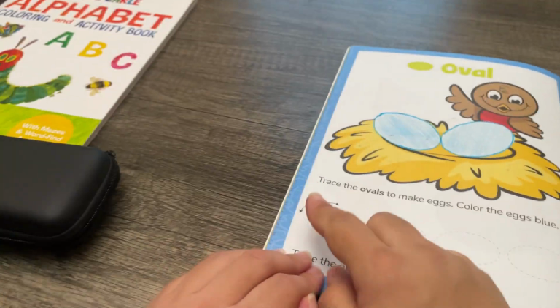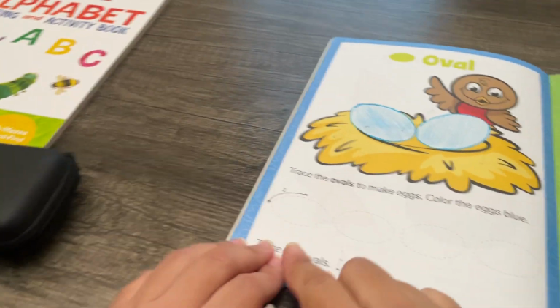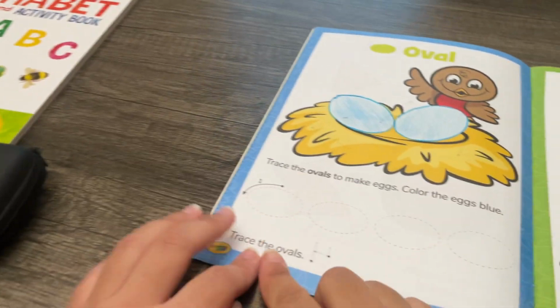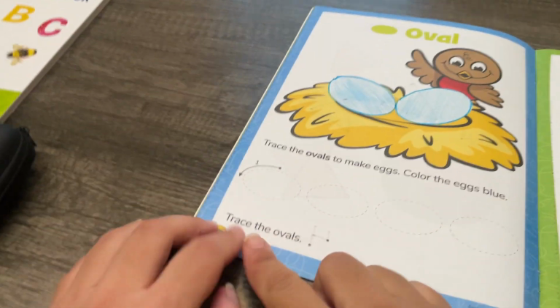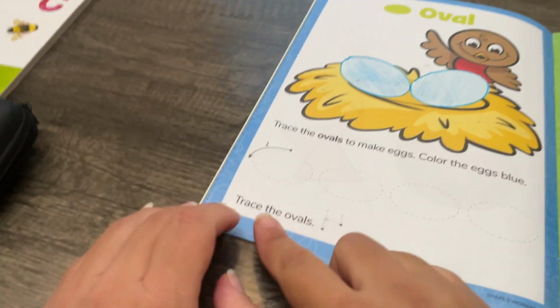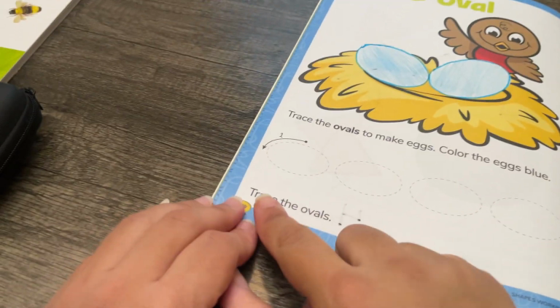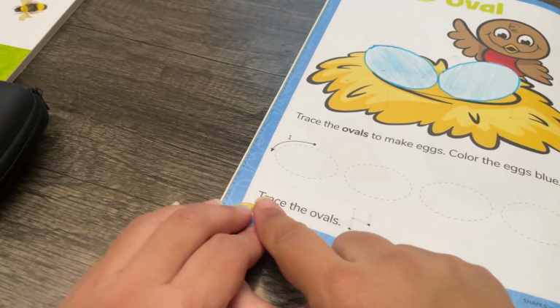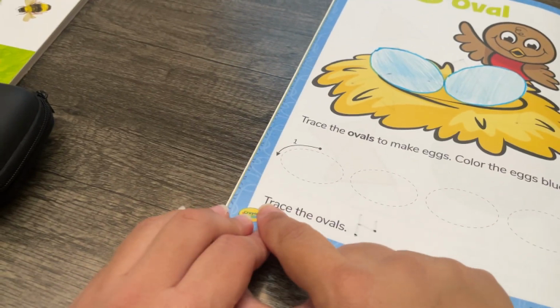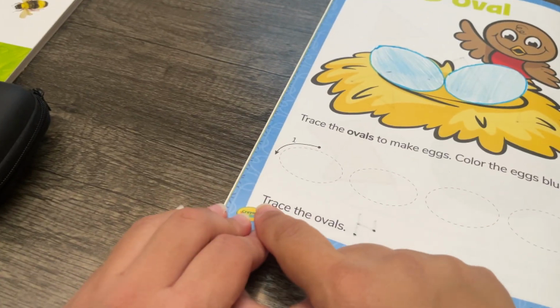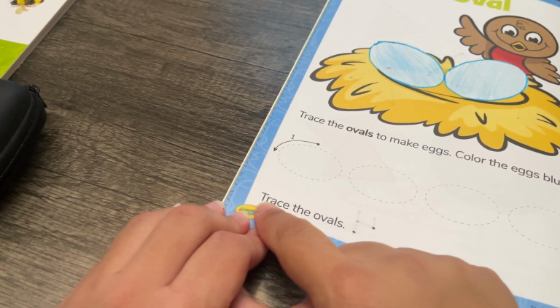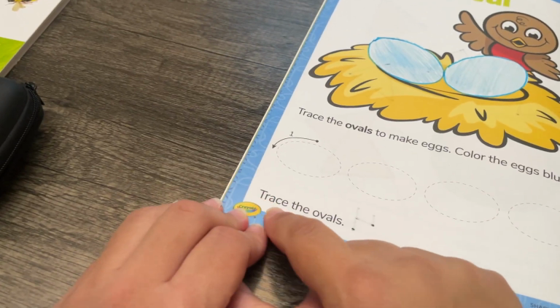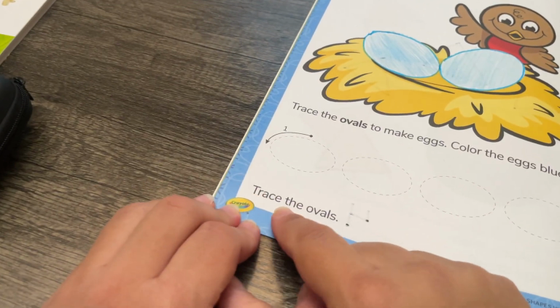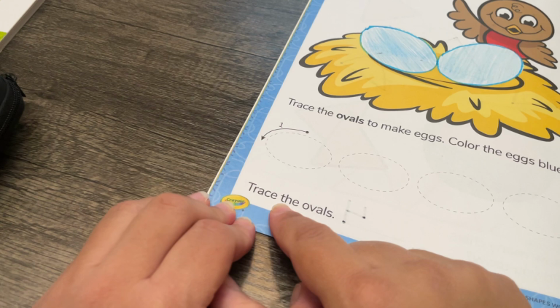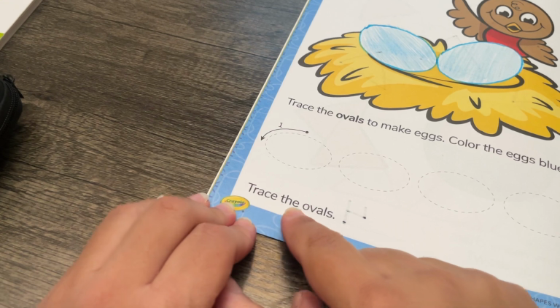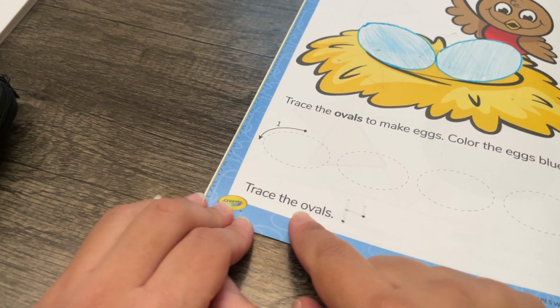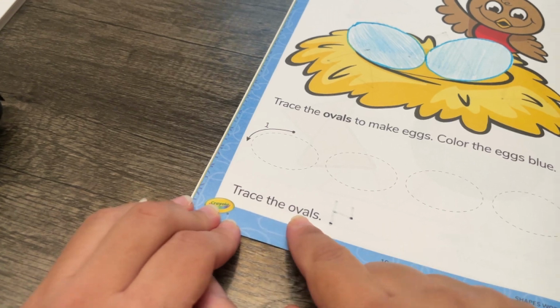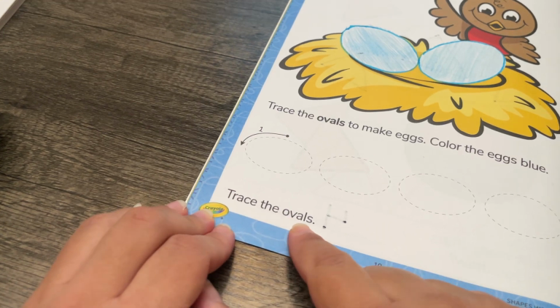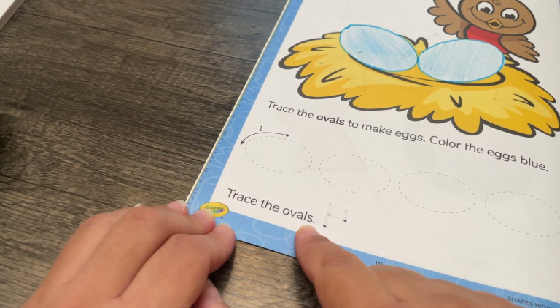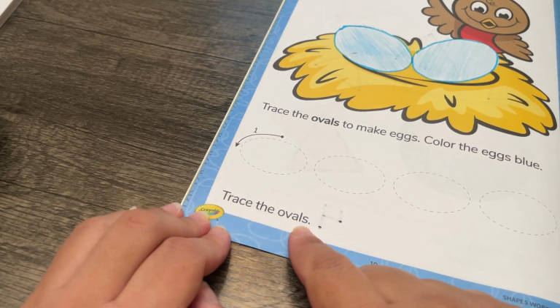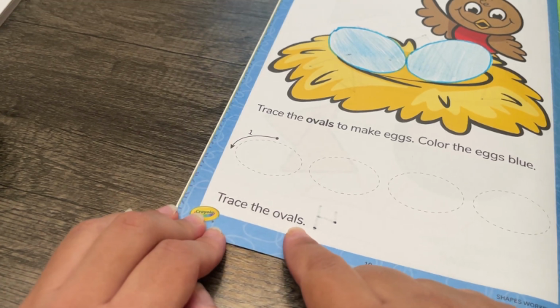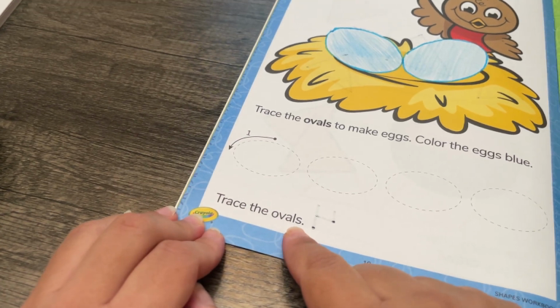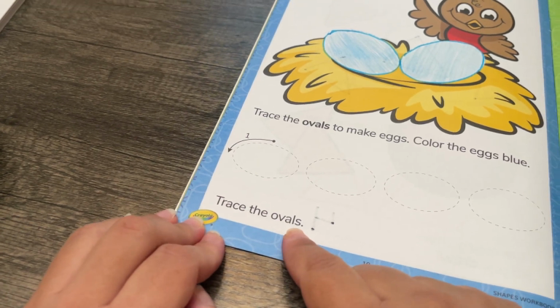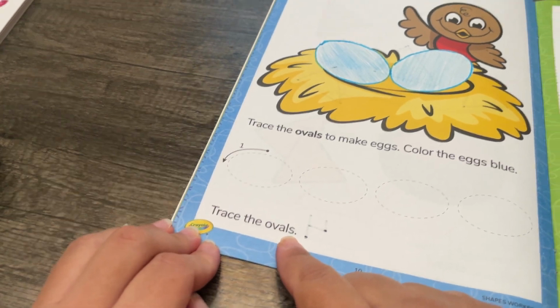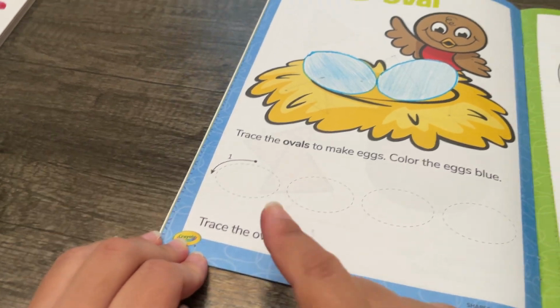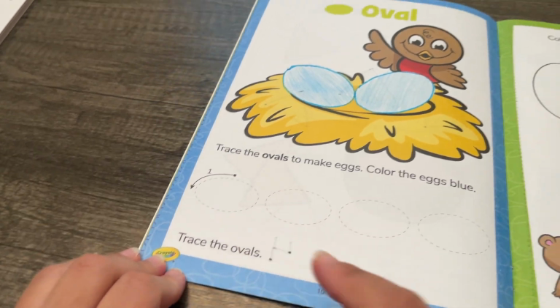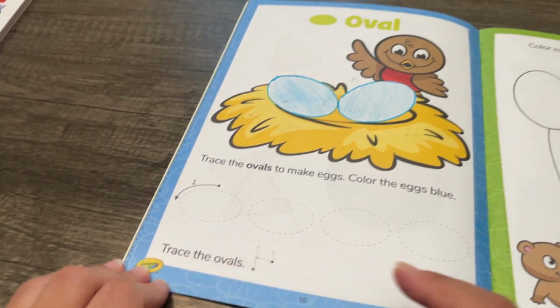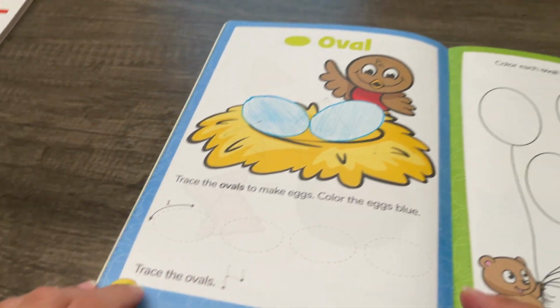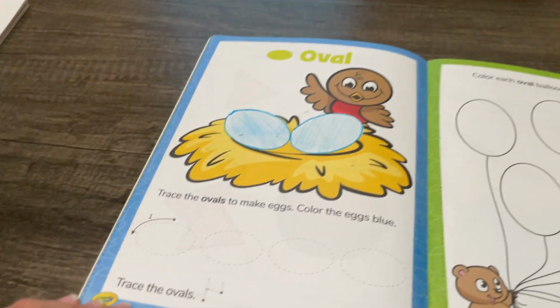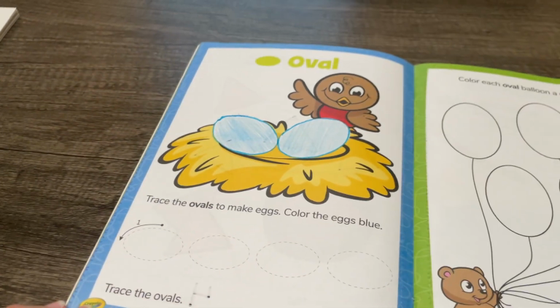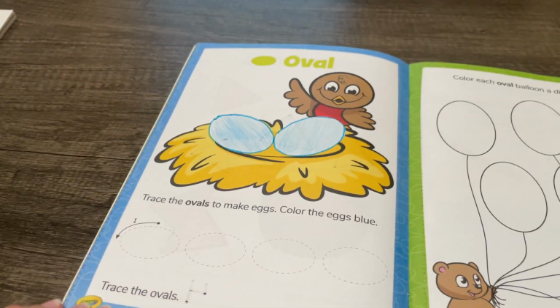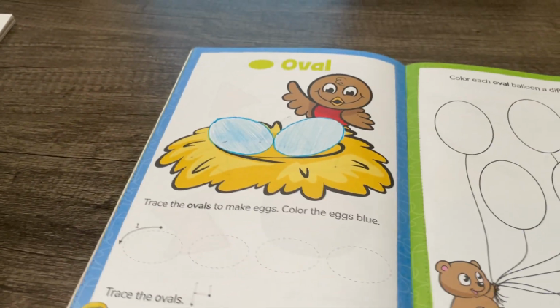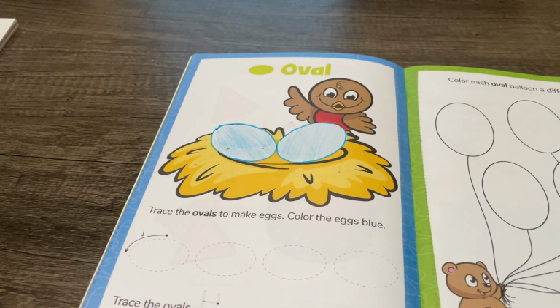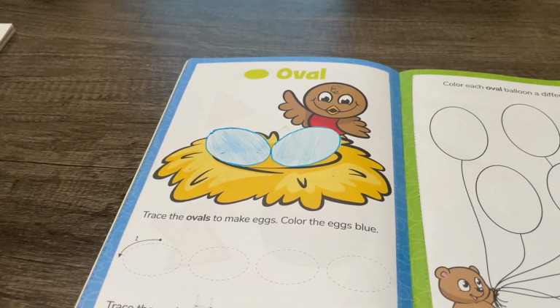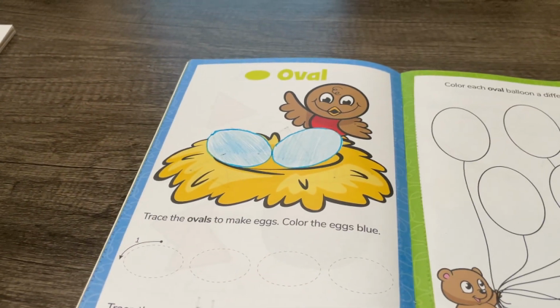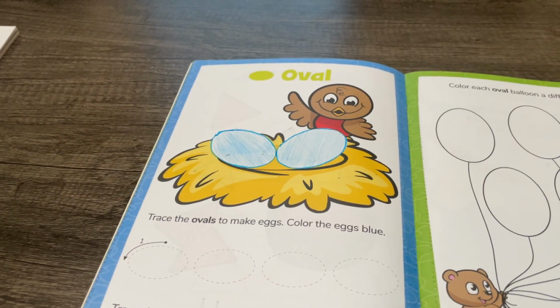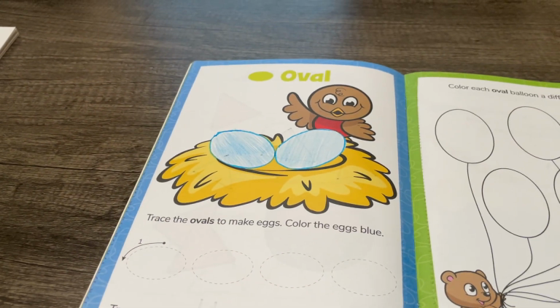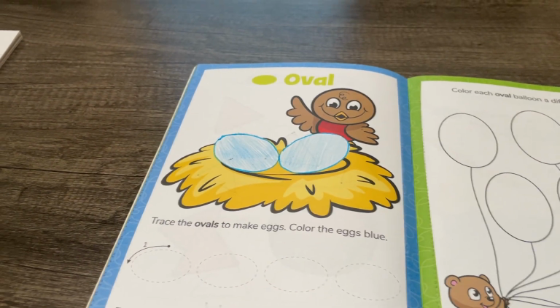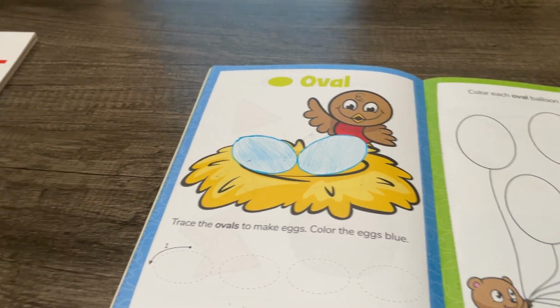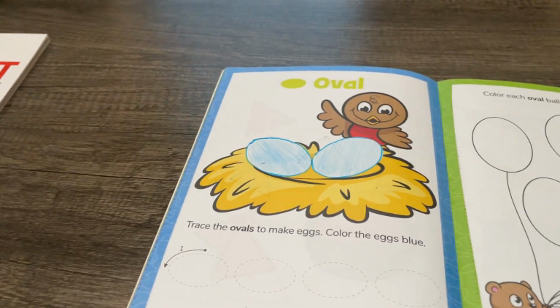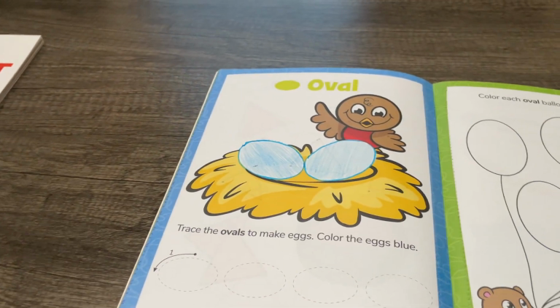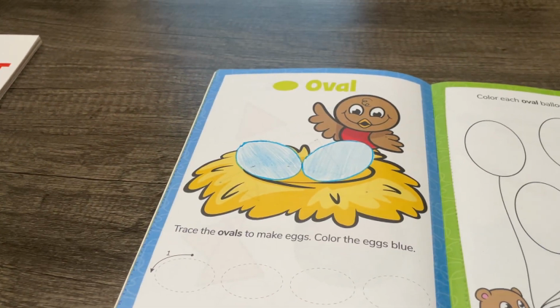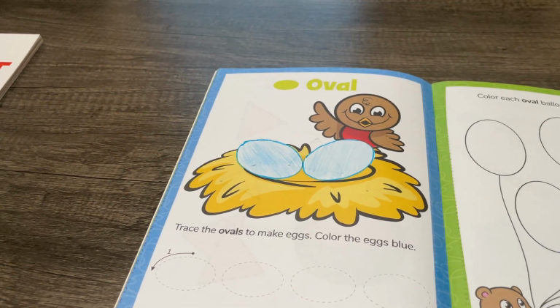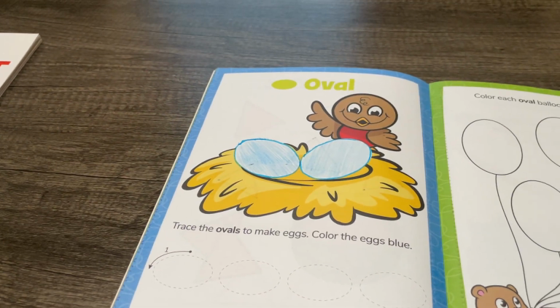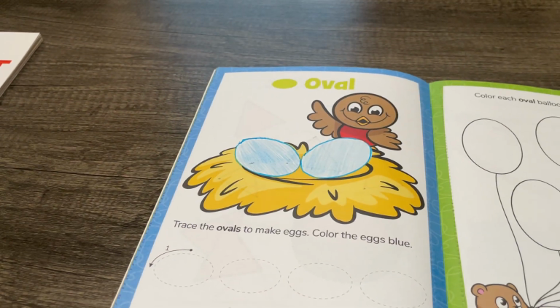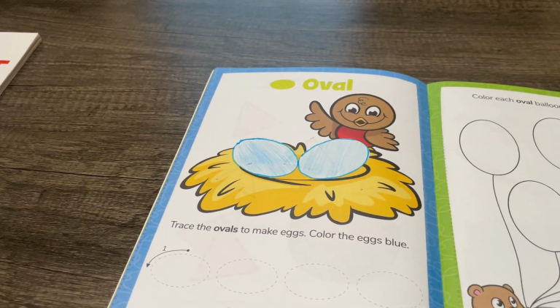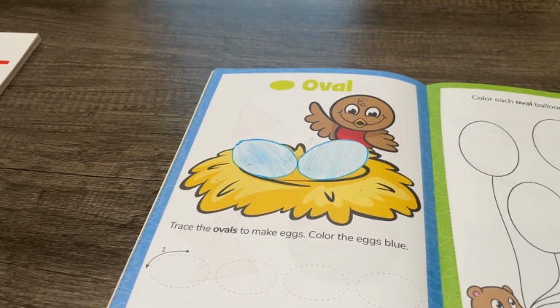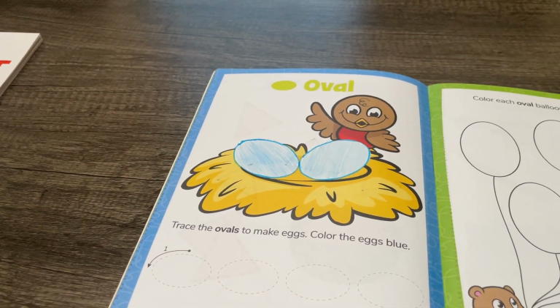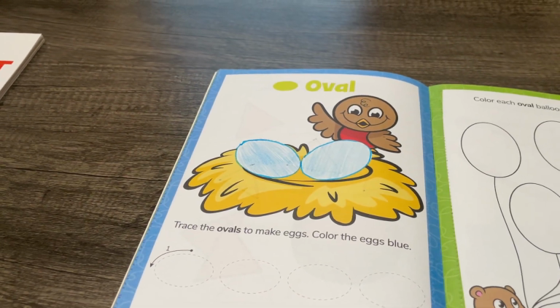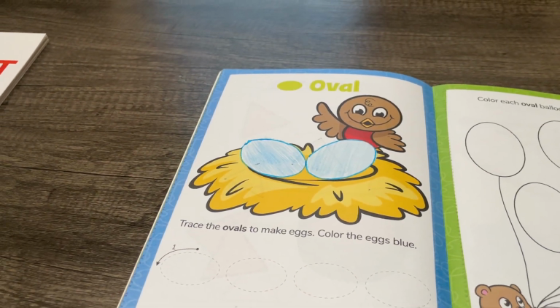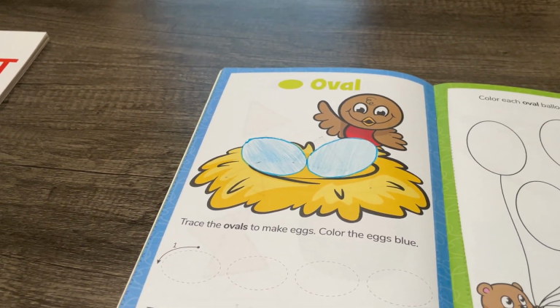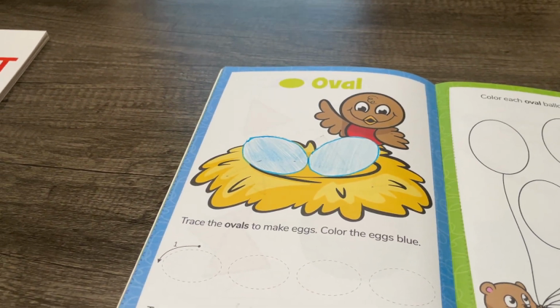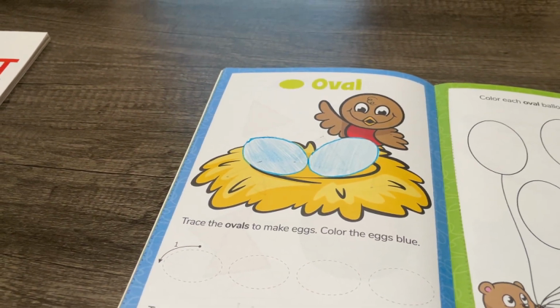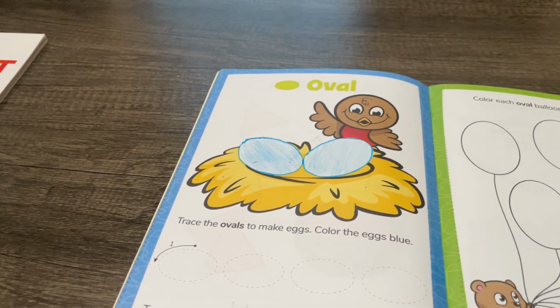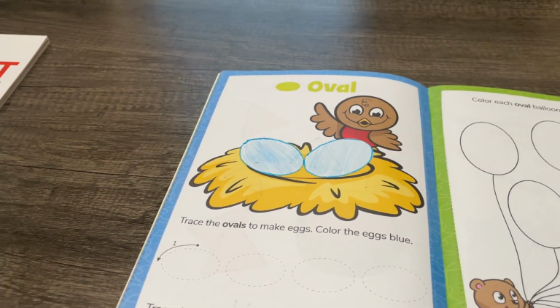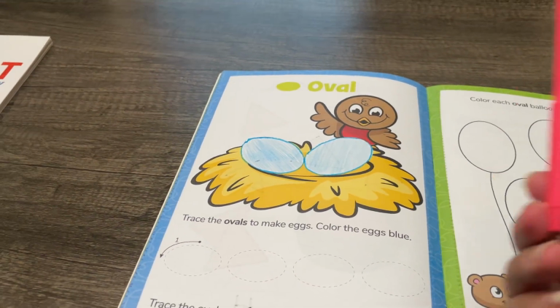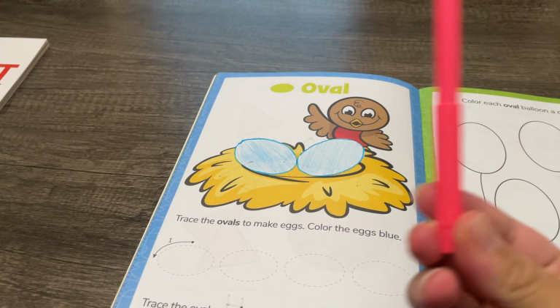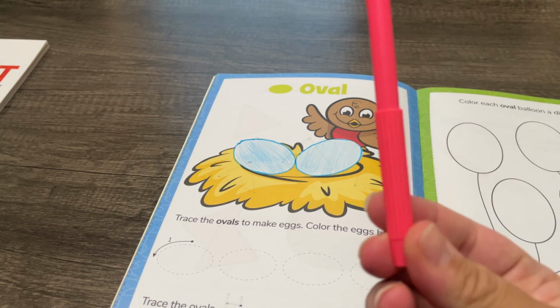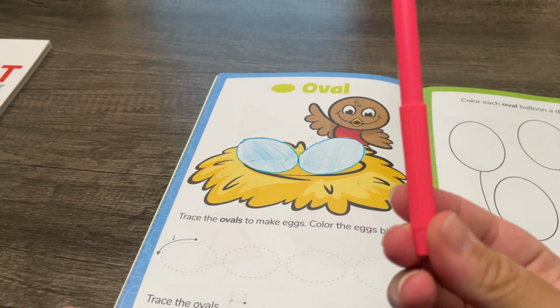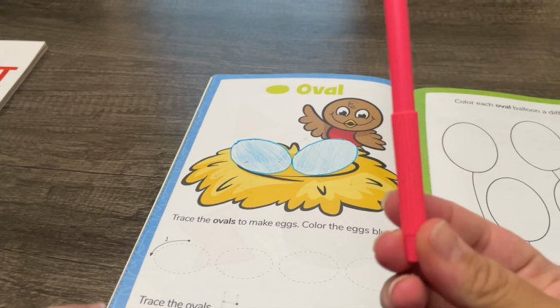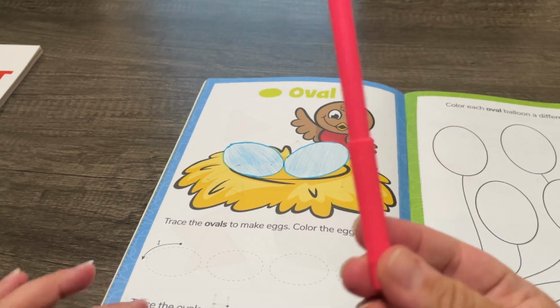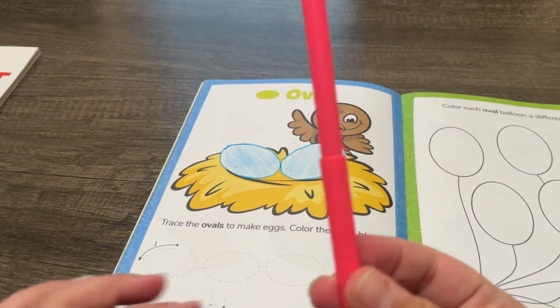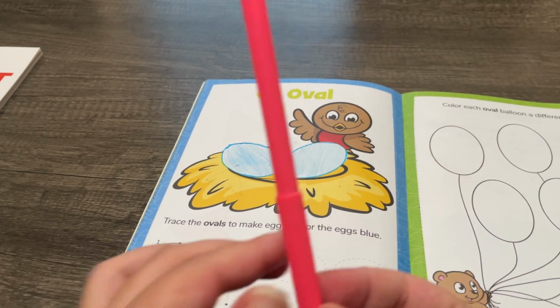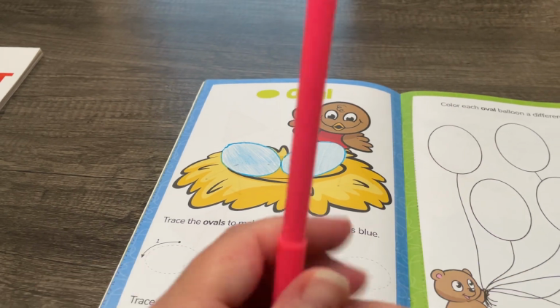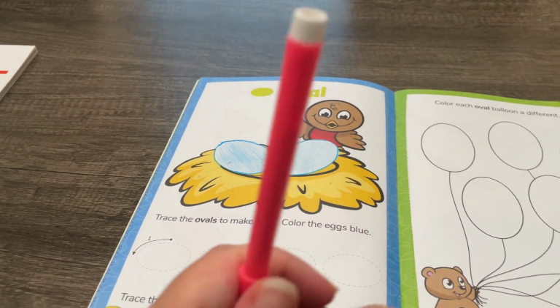Trace the ovals. I'm going to use a pink marker.